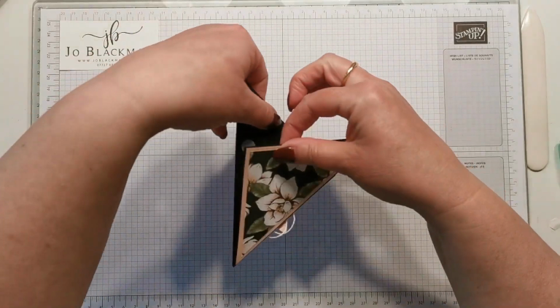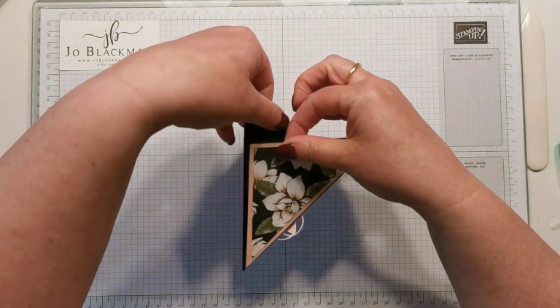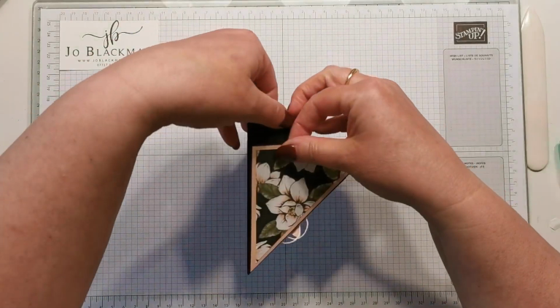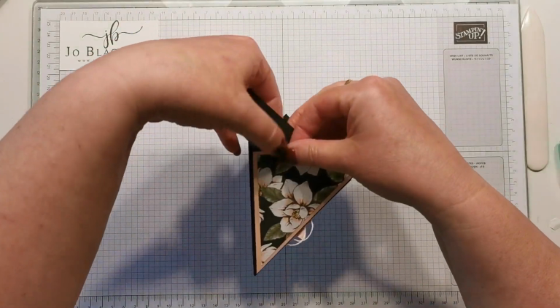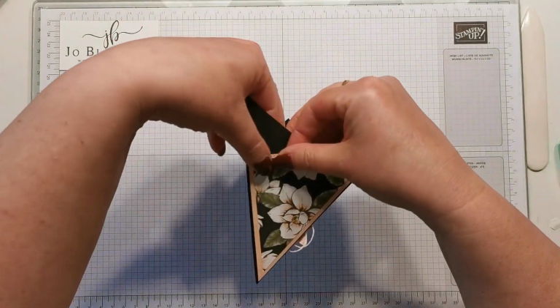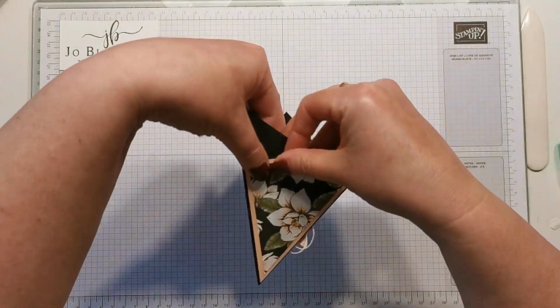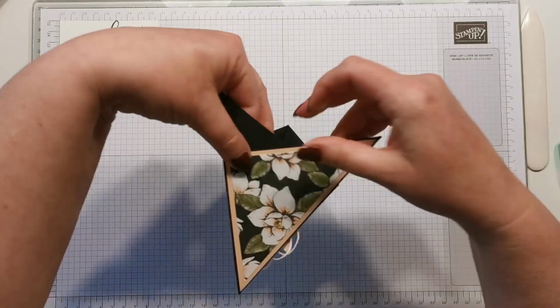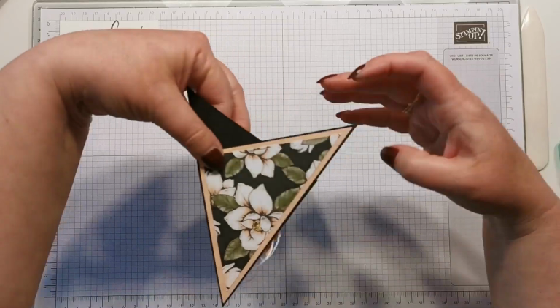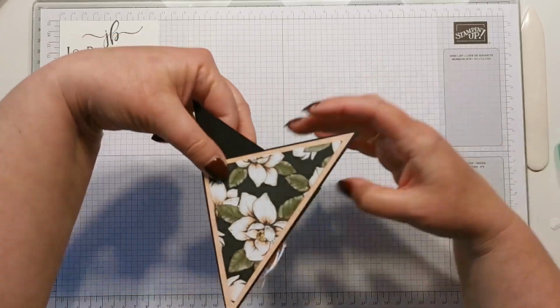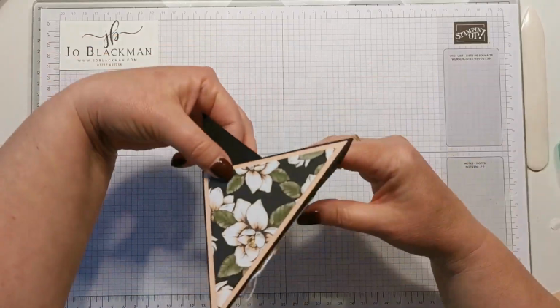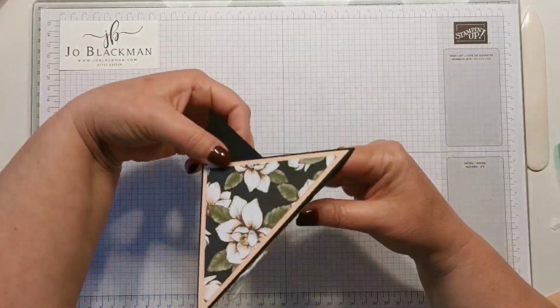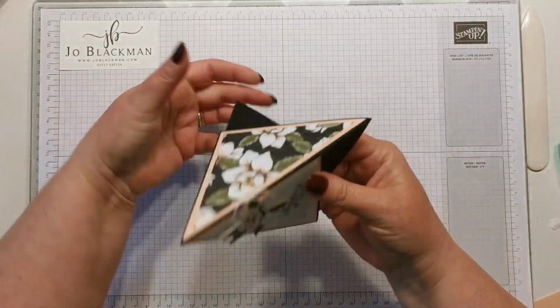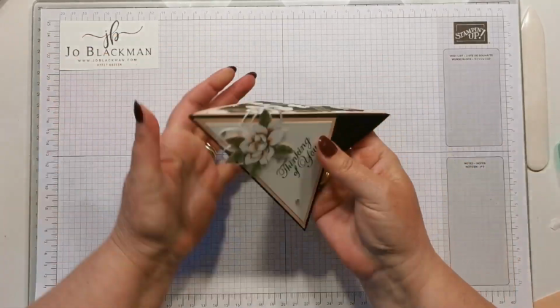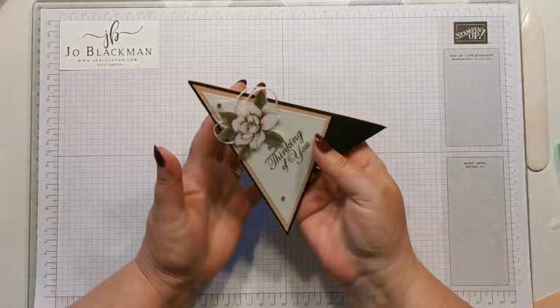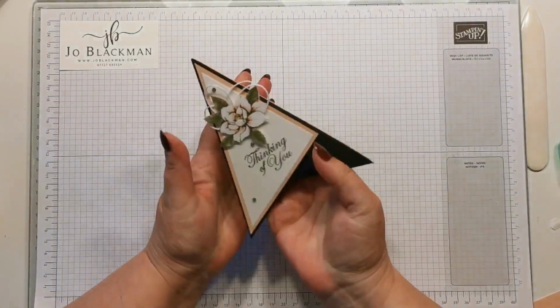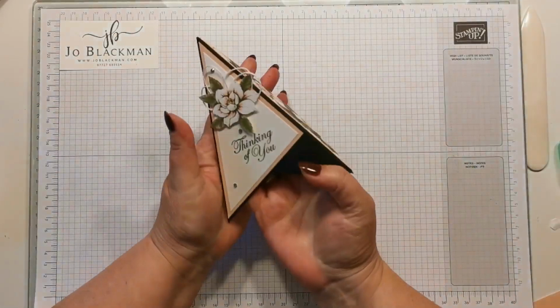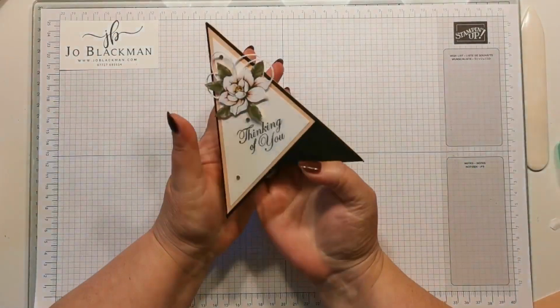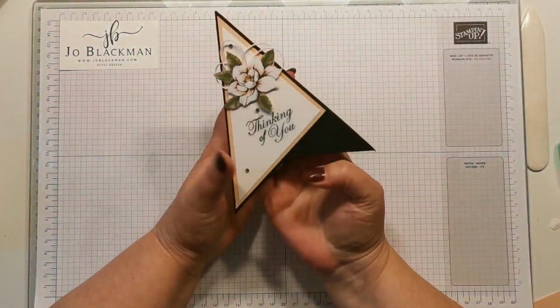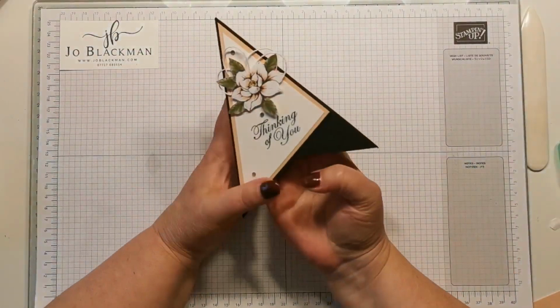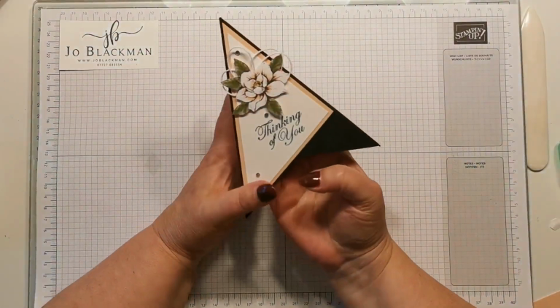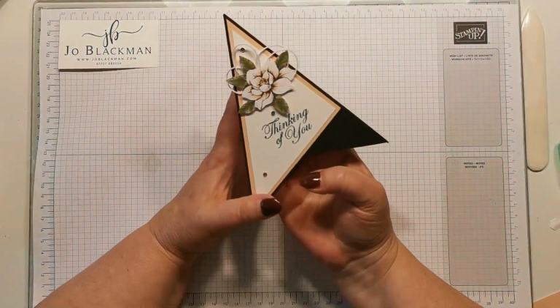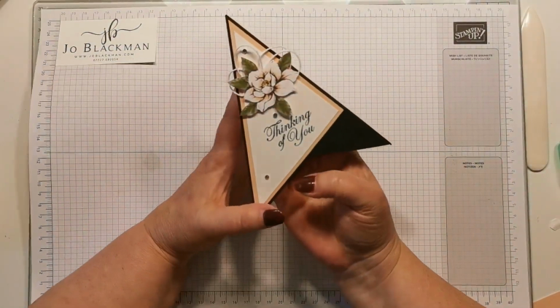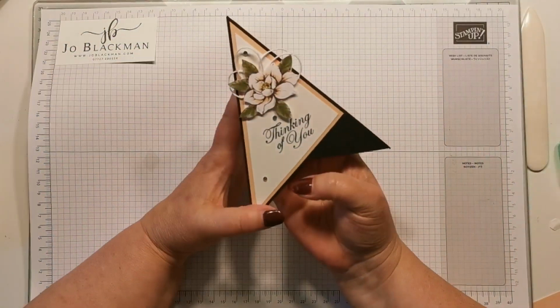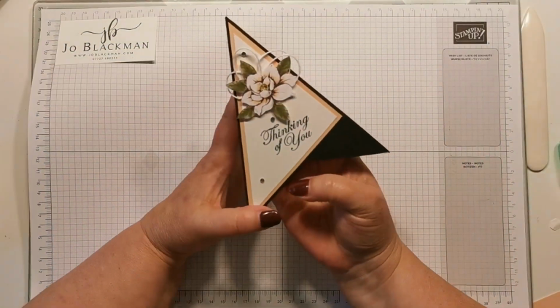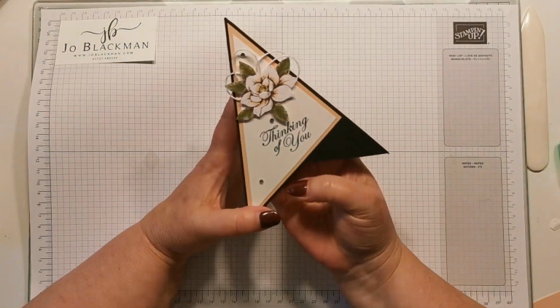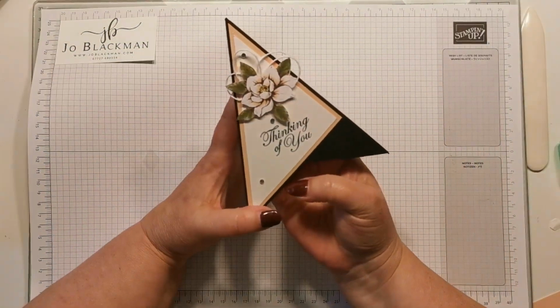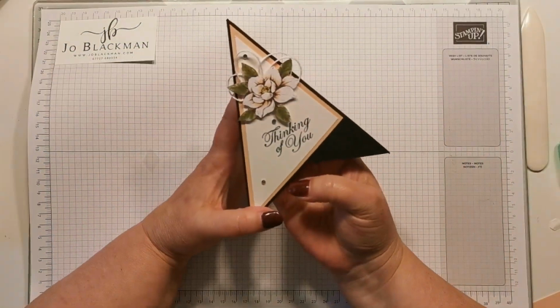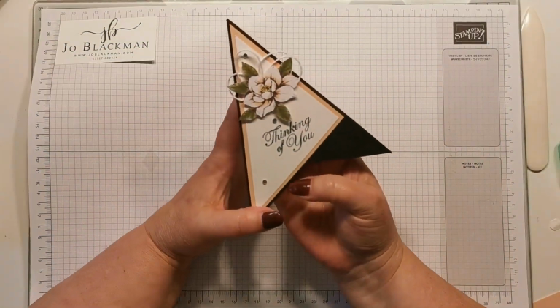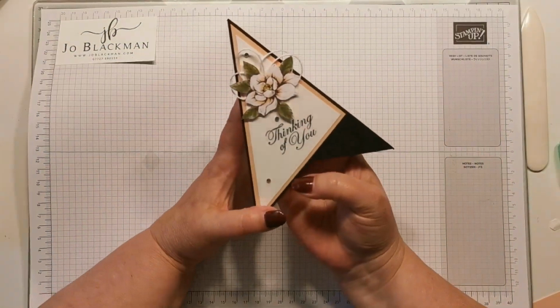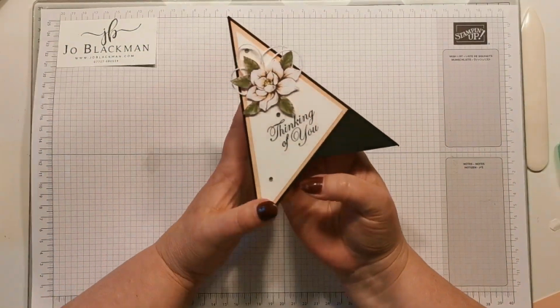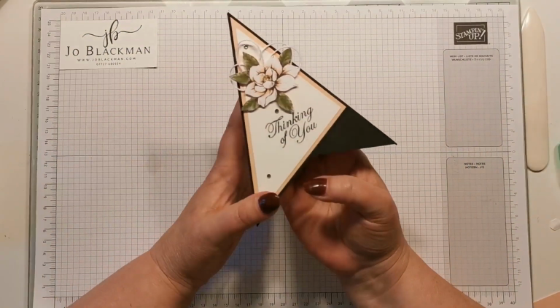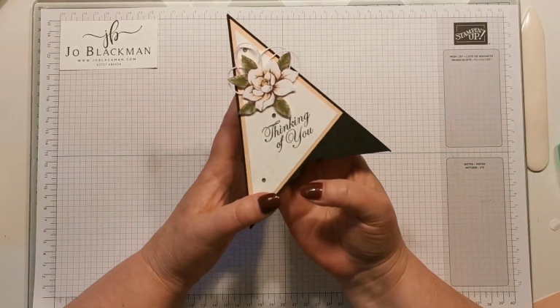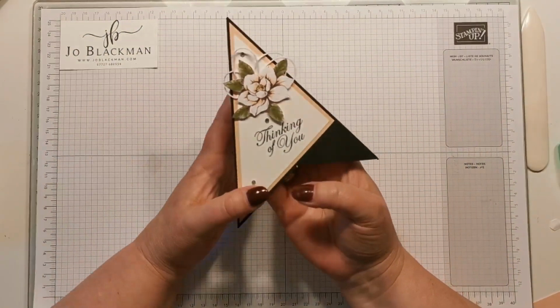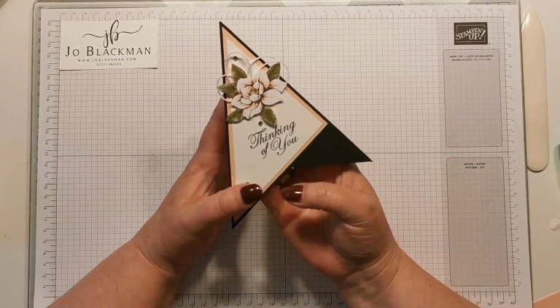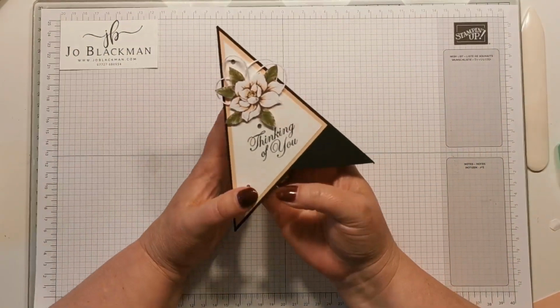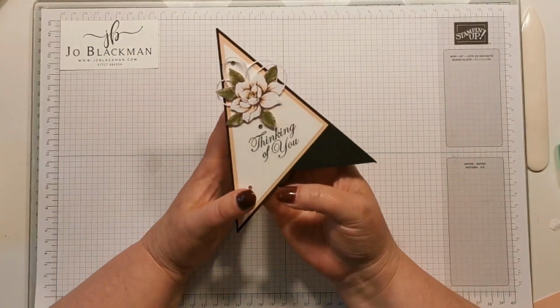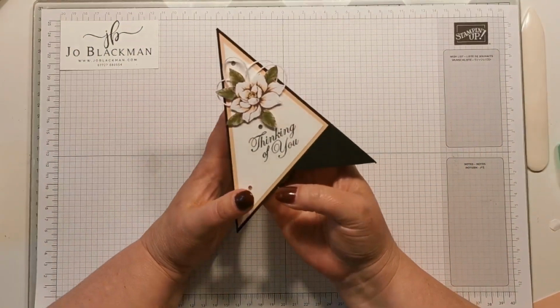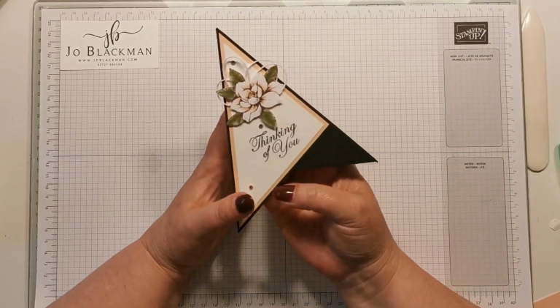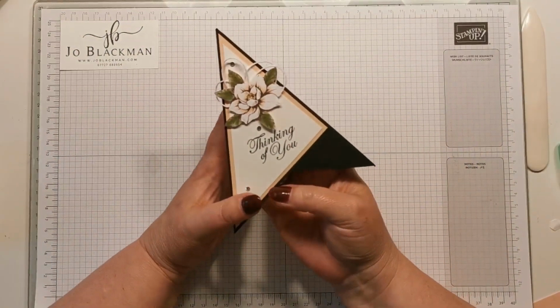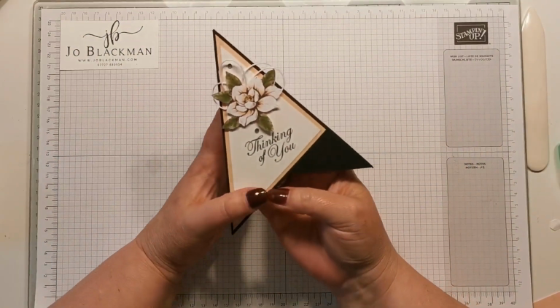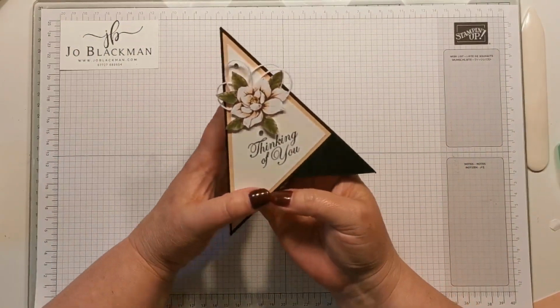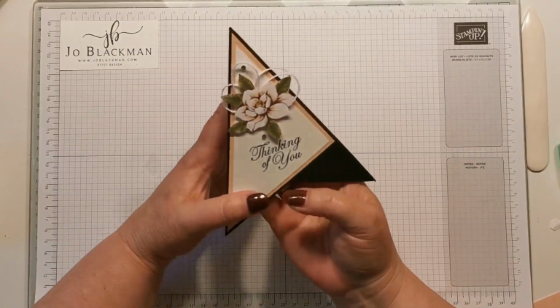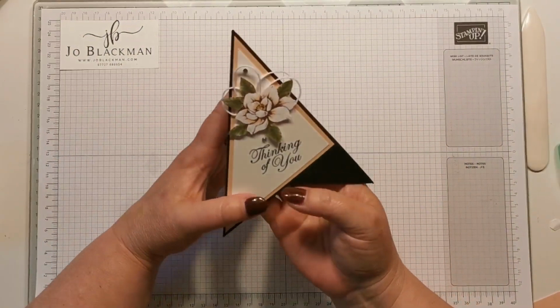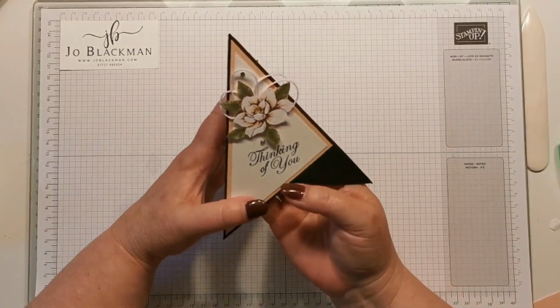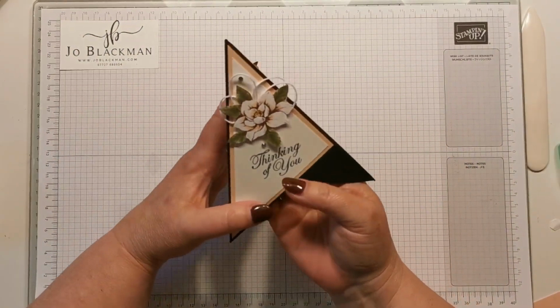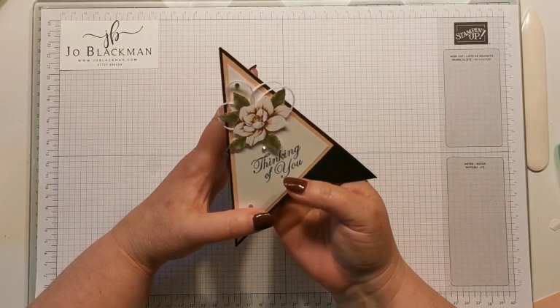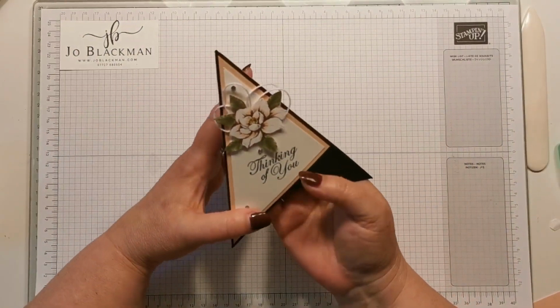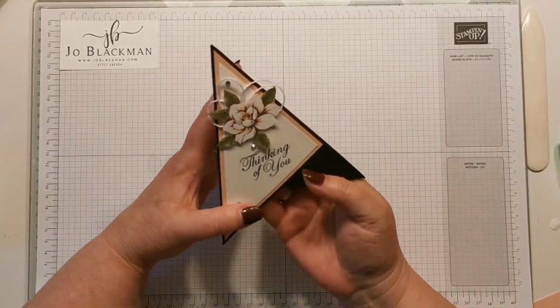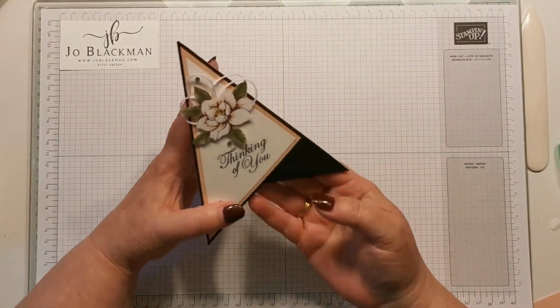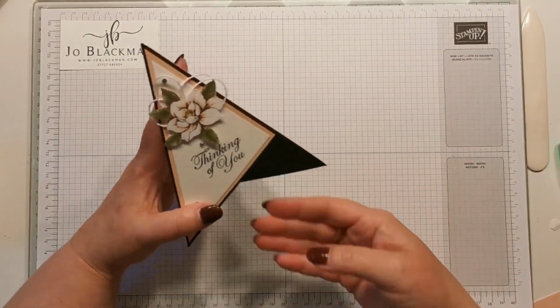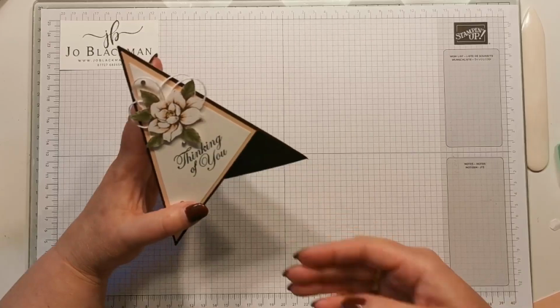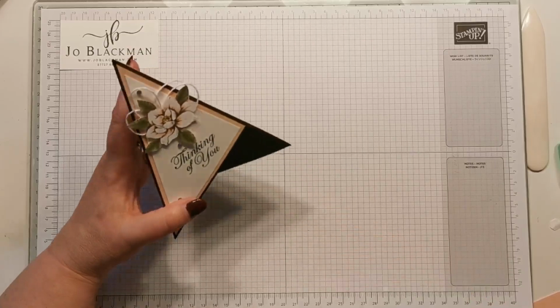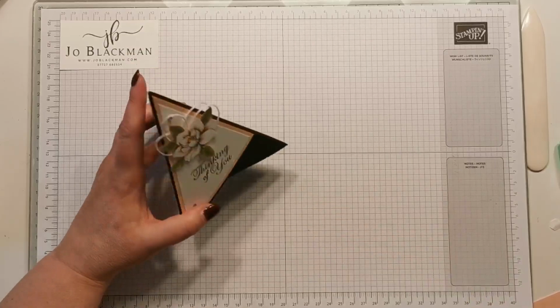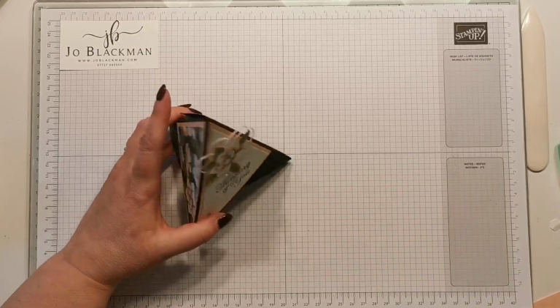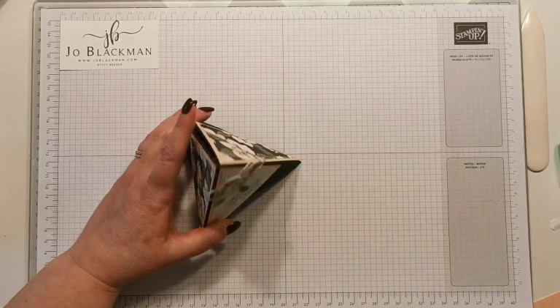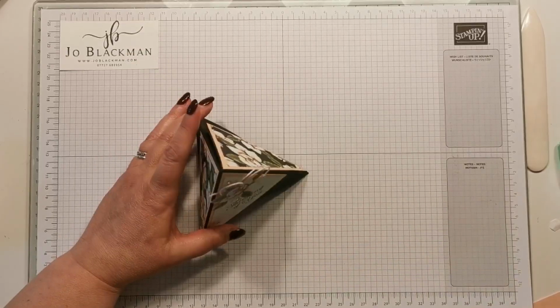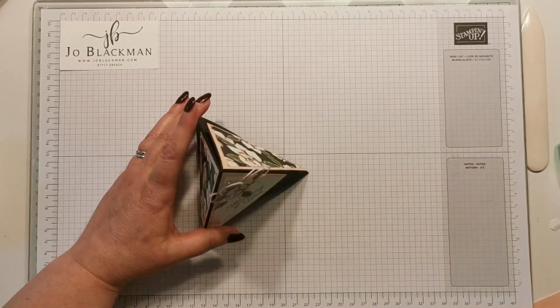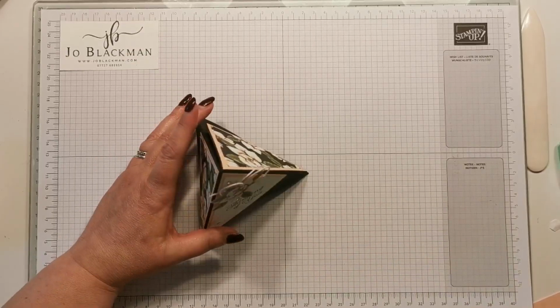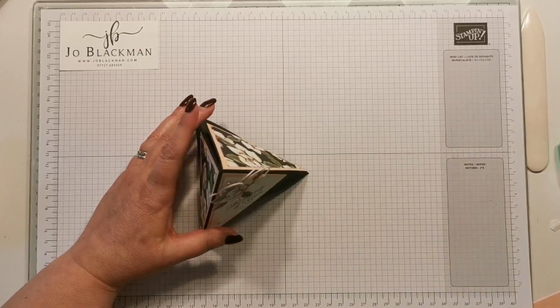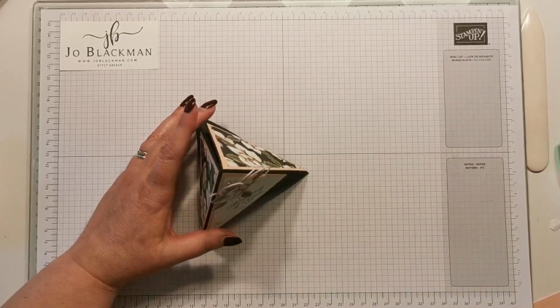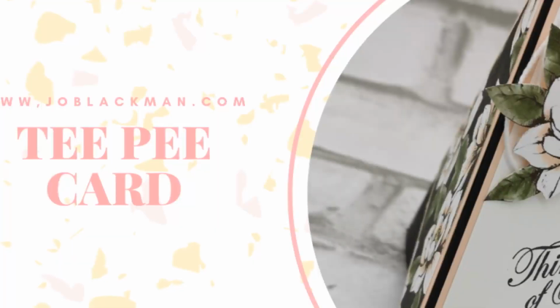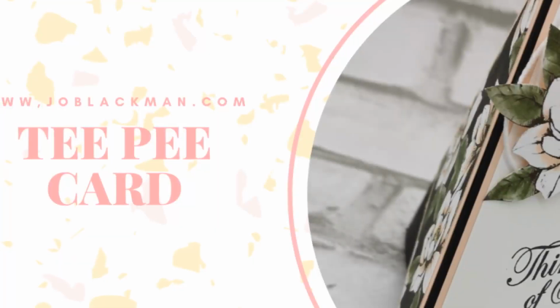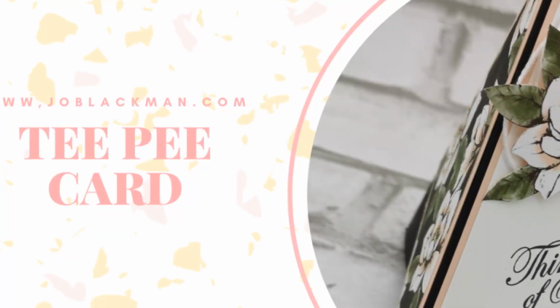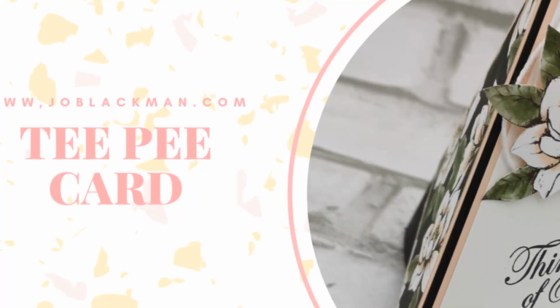There we go — that's your finished card. I hope you like it. See you soon, bye!